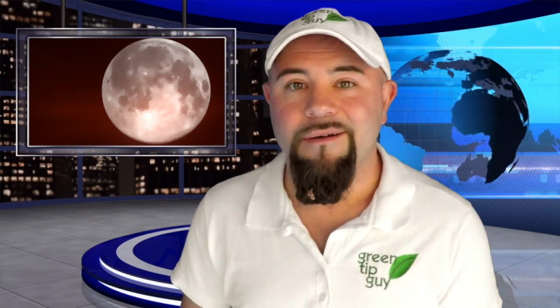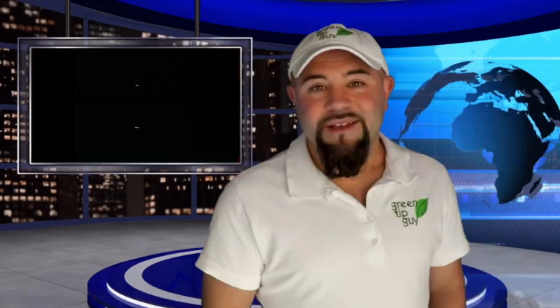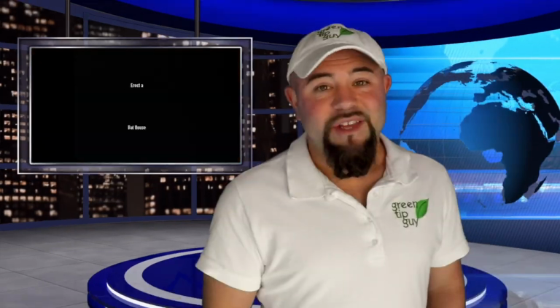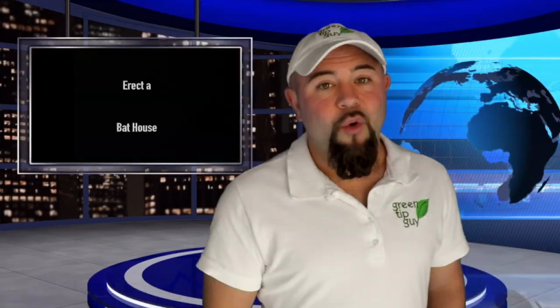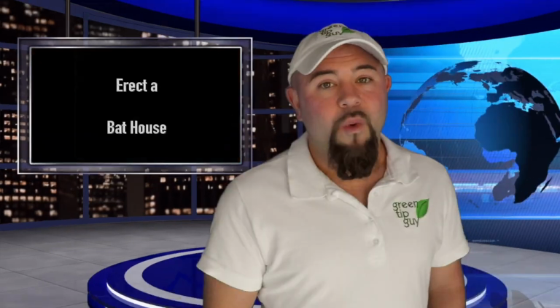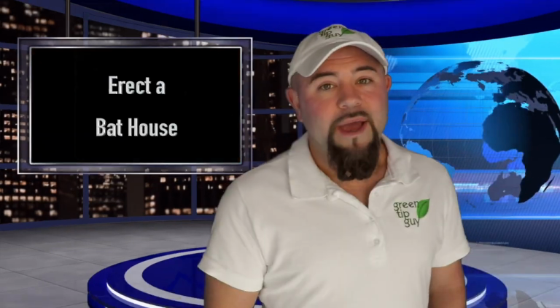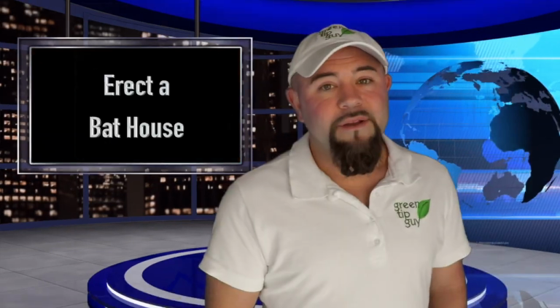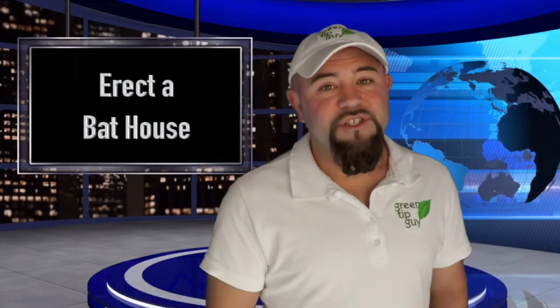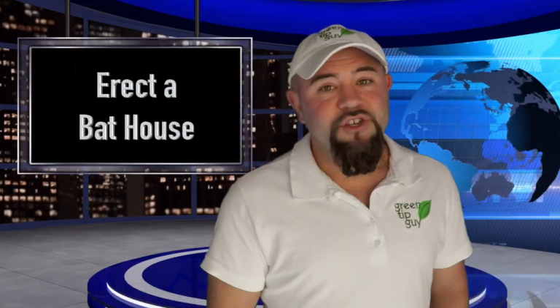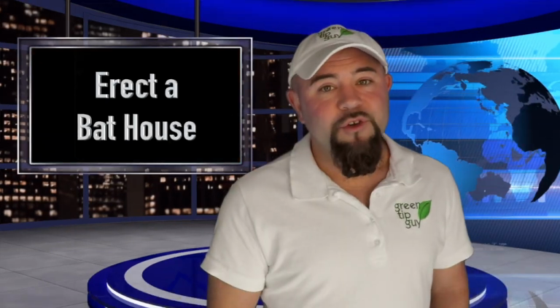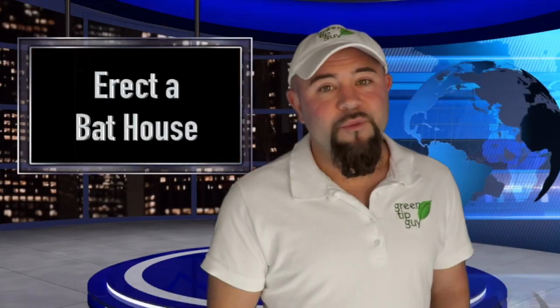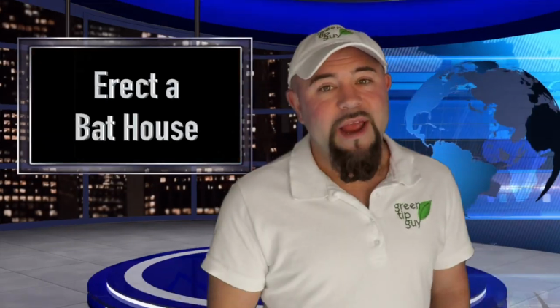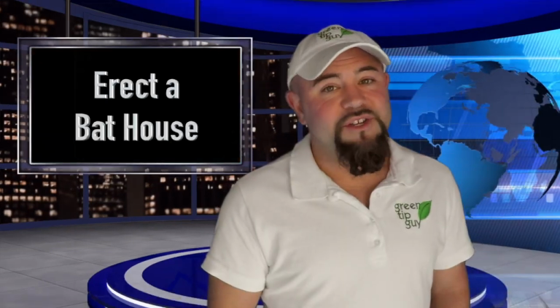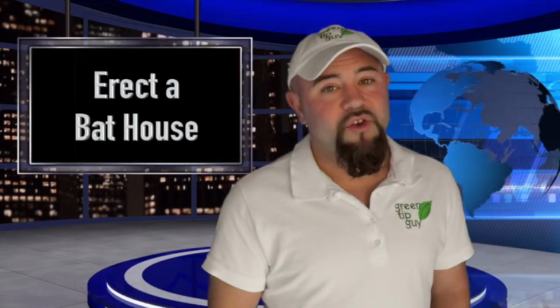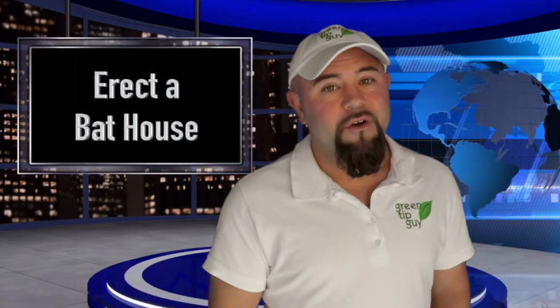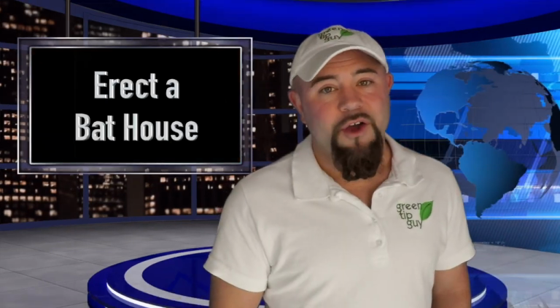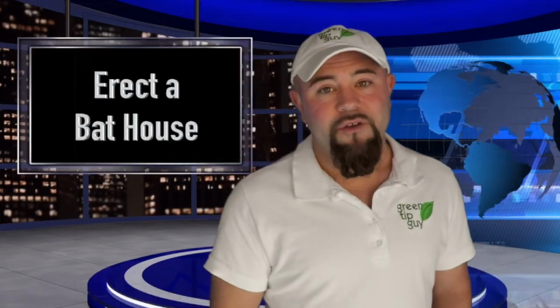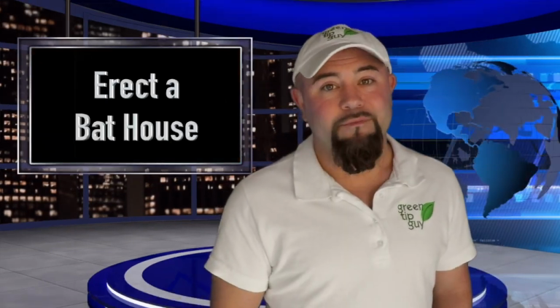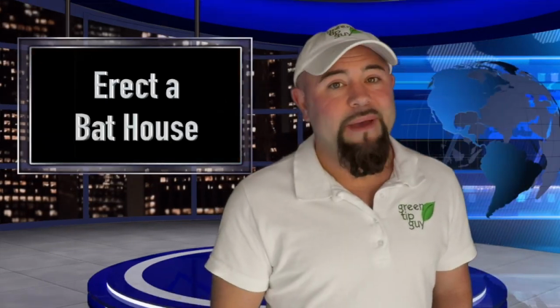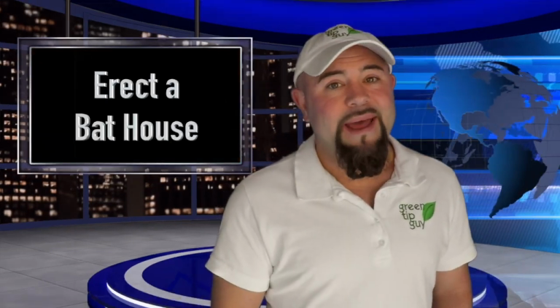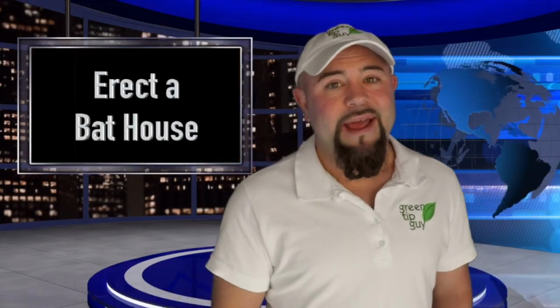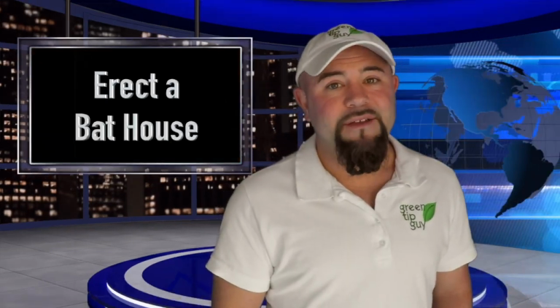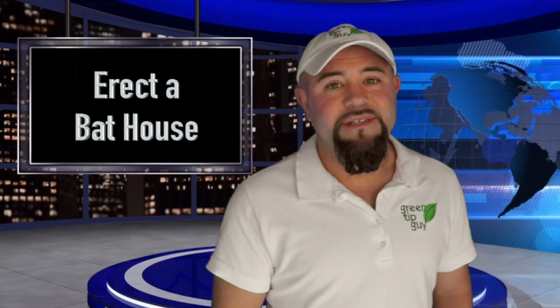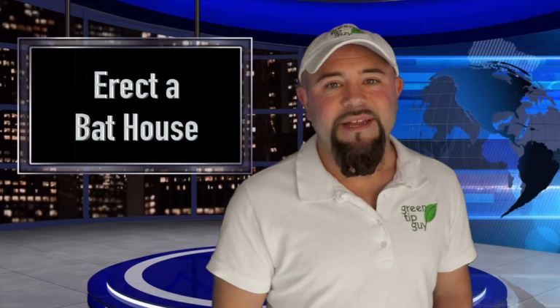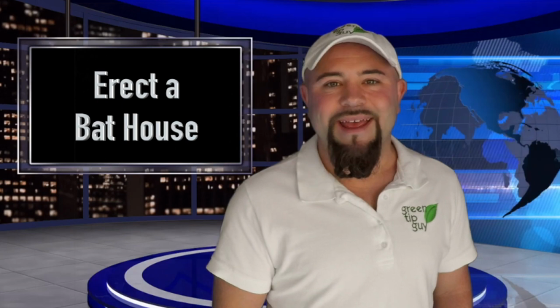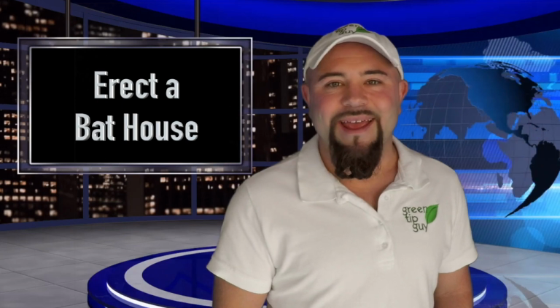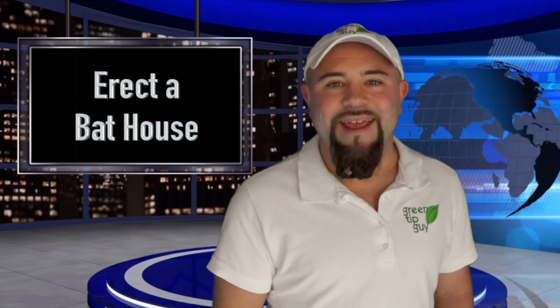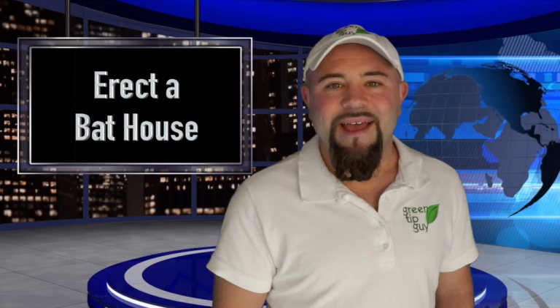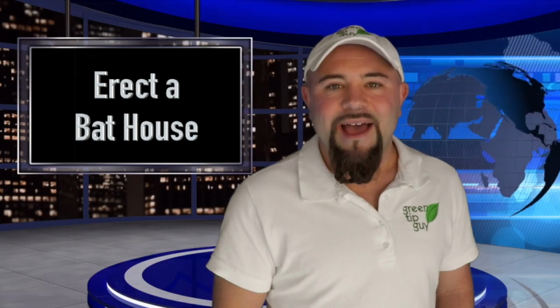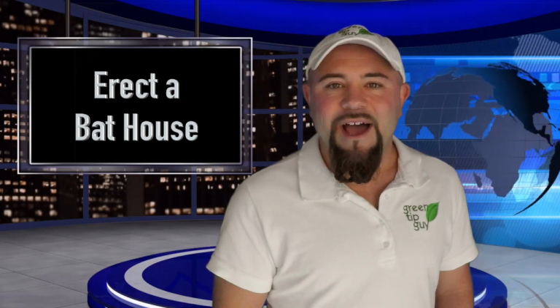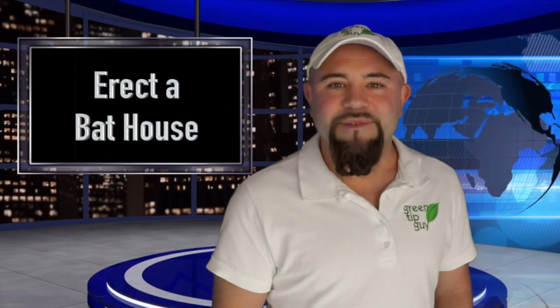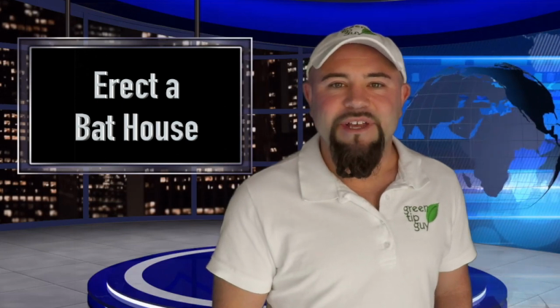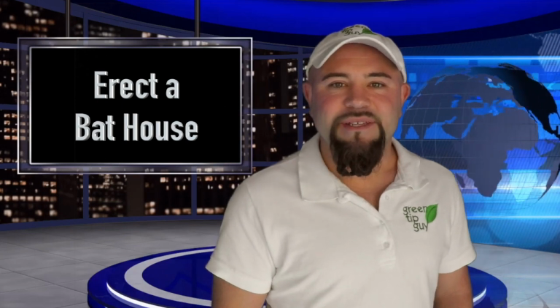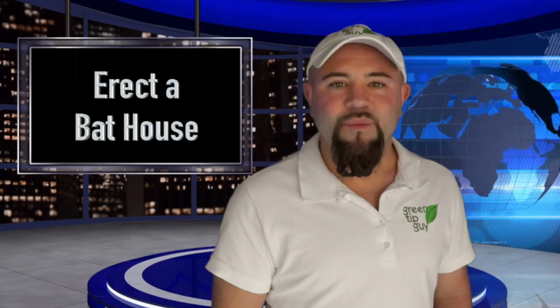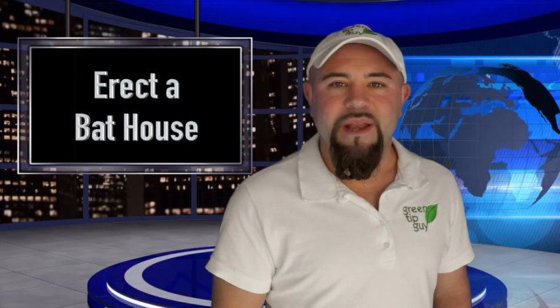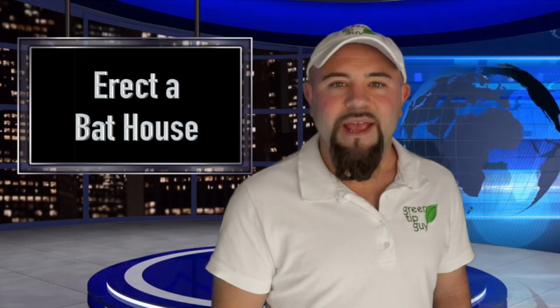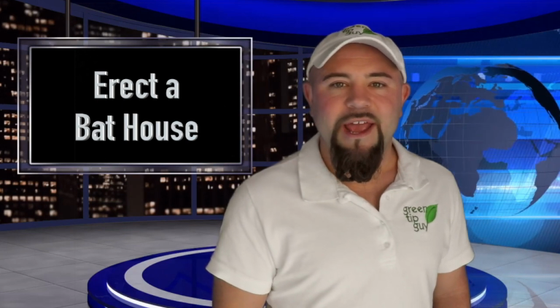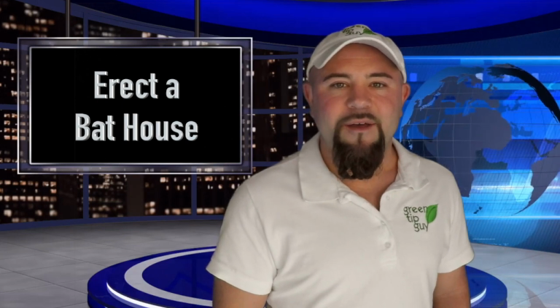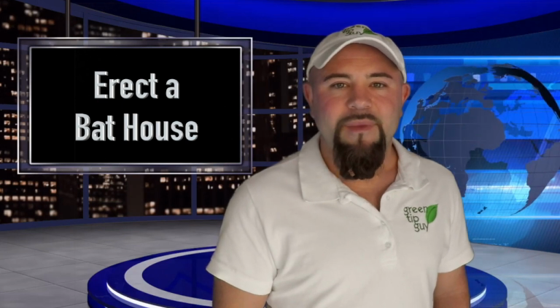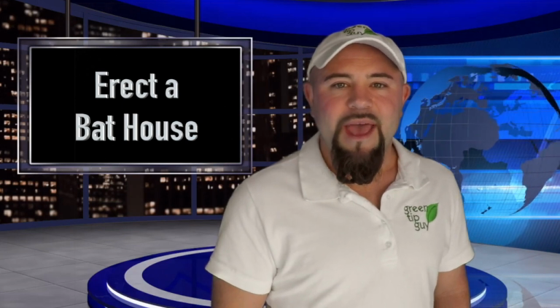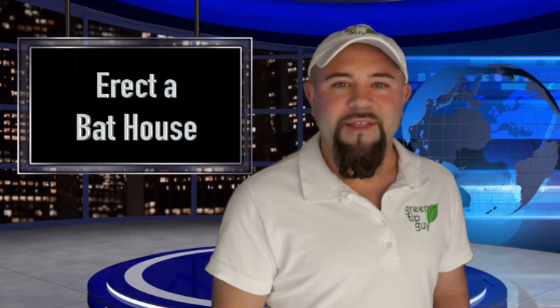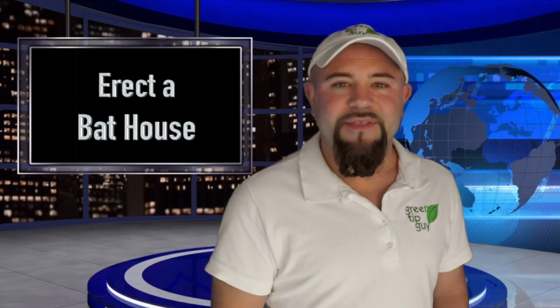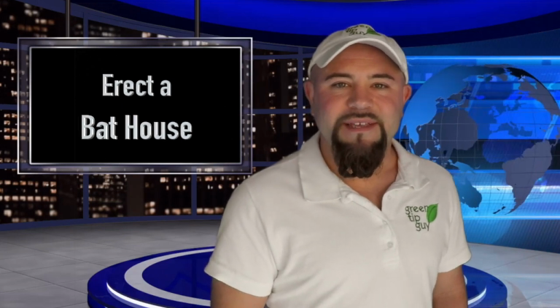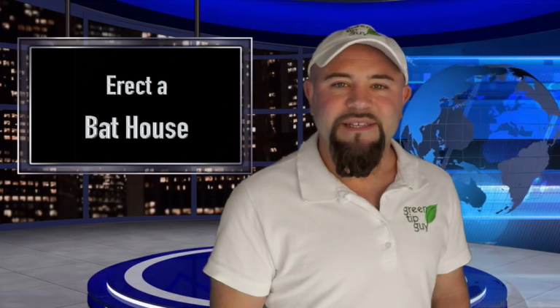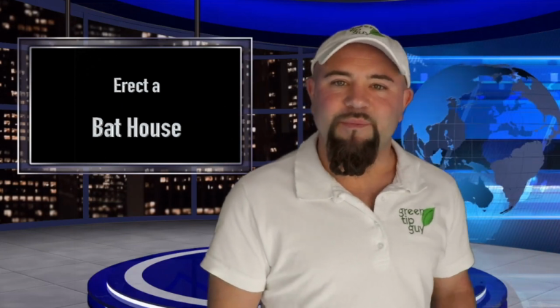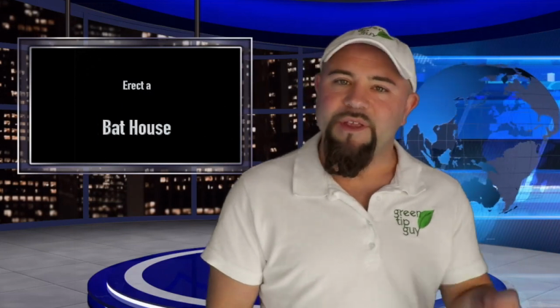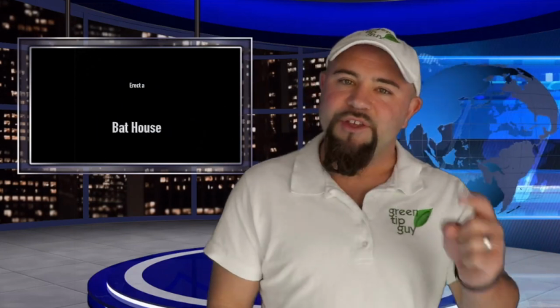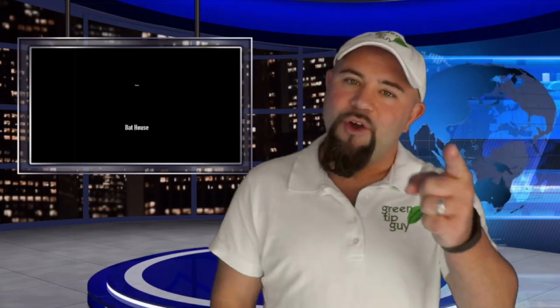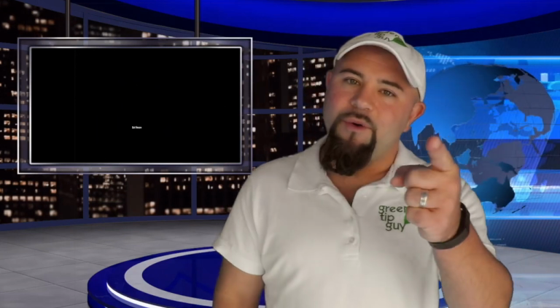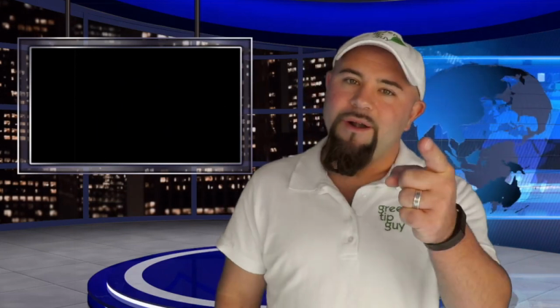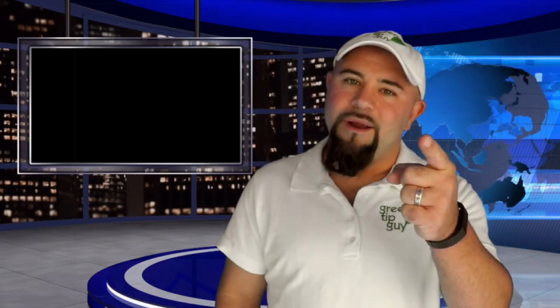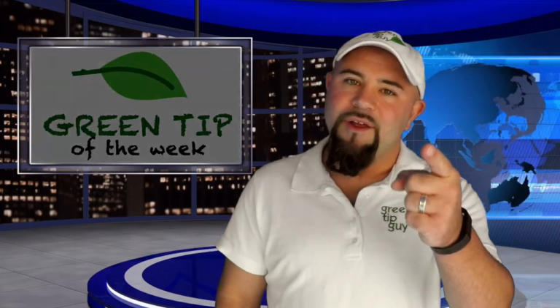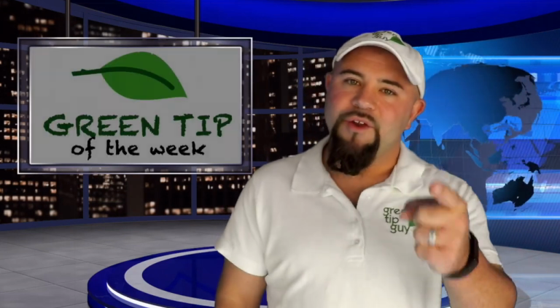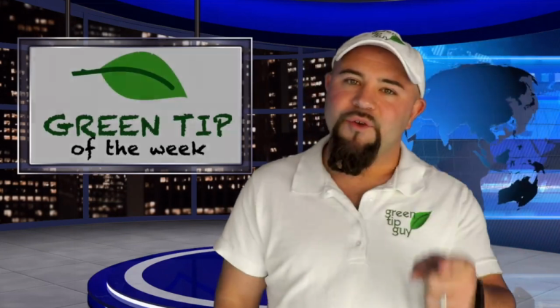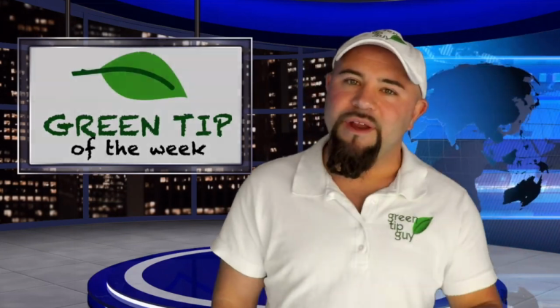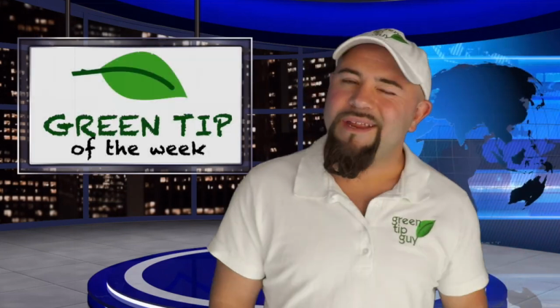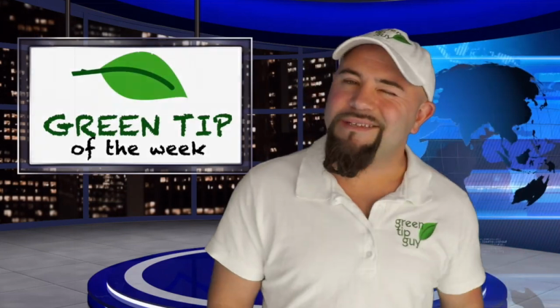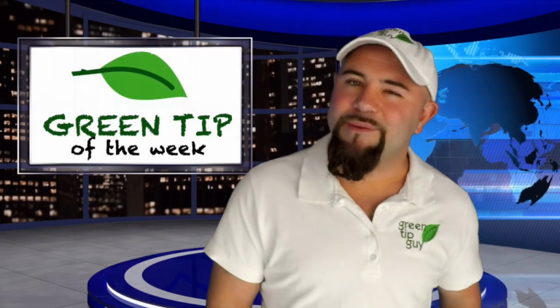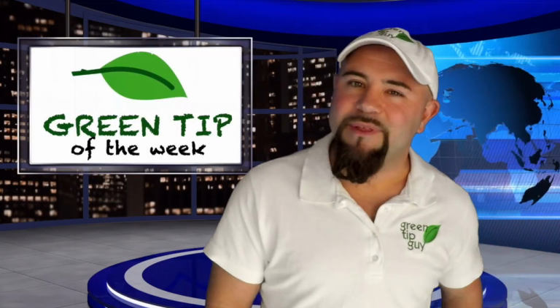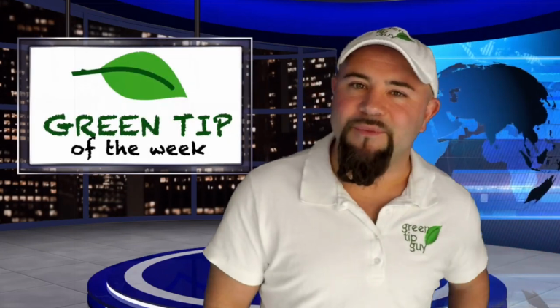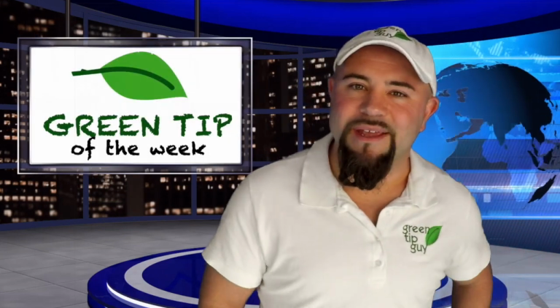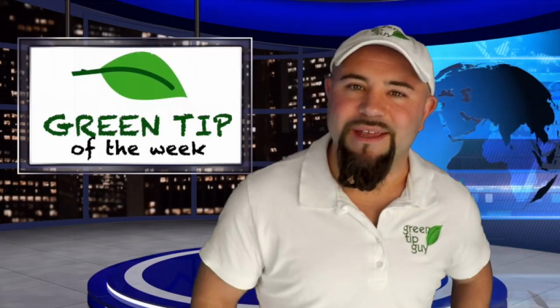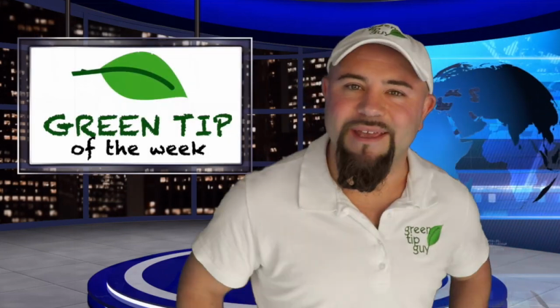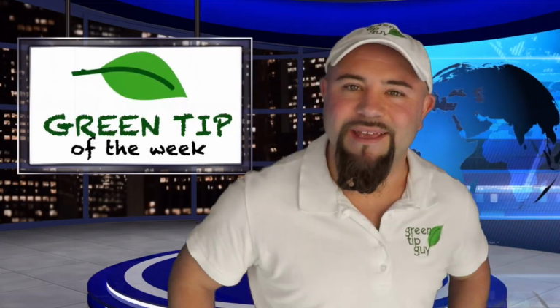So why don't you erect your own bat house today? I'm Jason Winningham, and this has been your Green Tip of the Week.